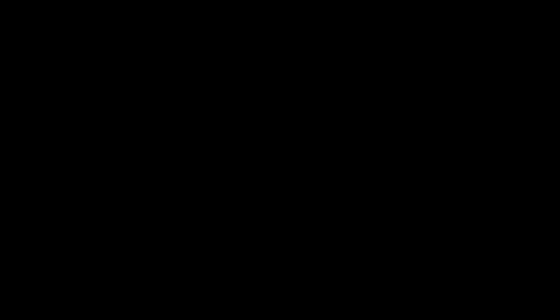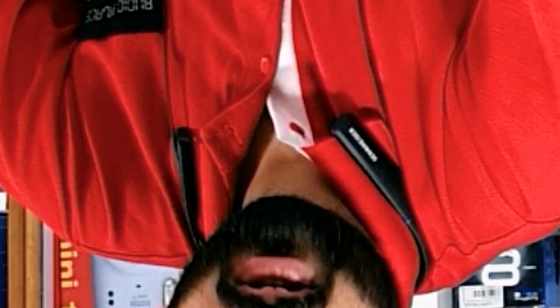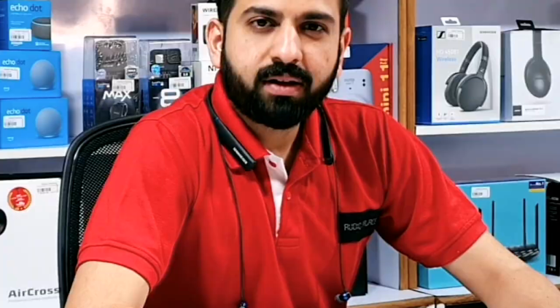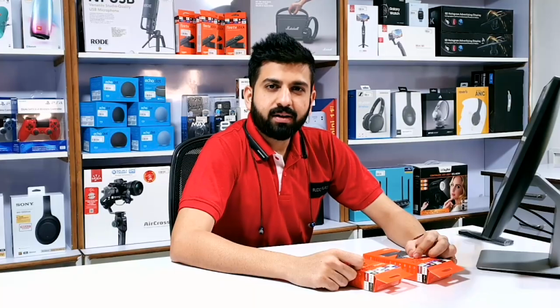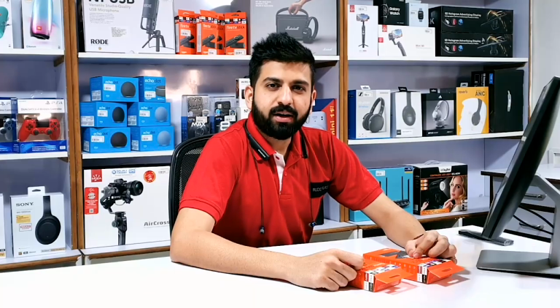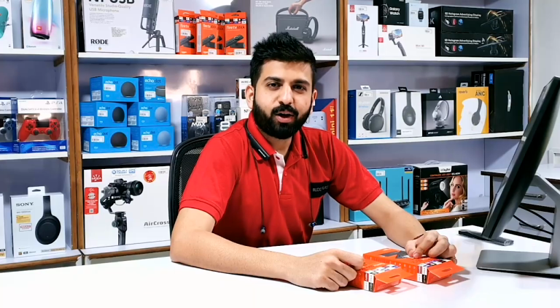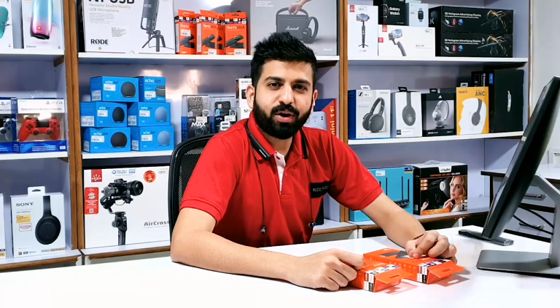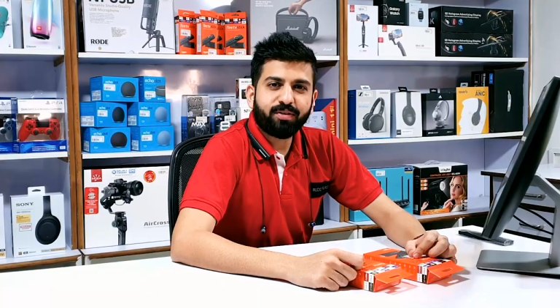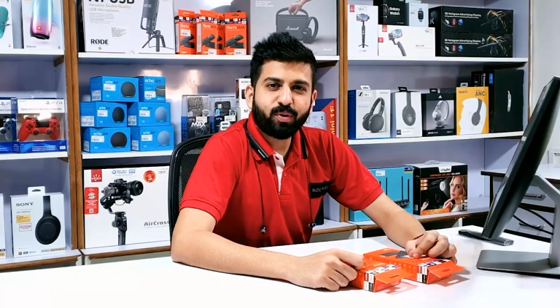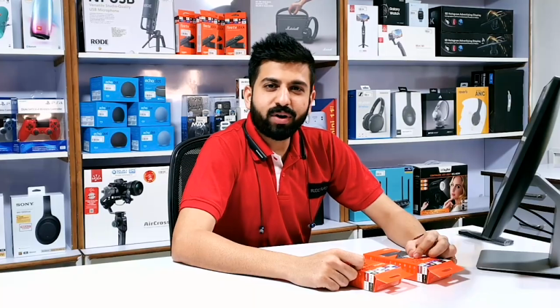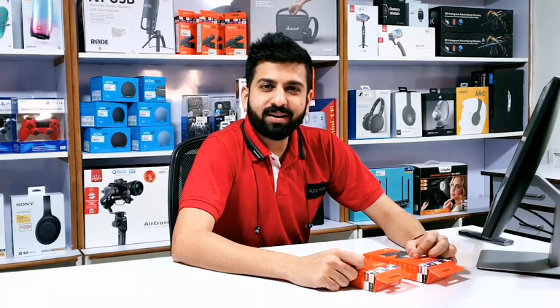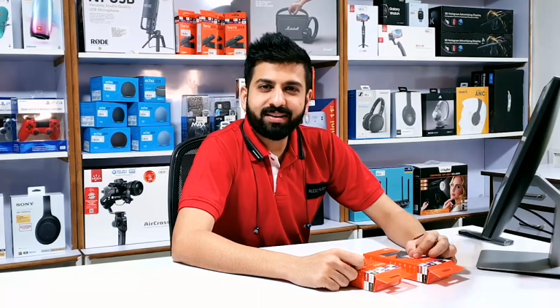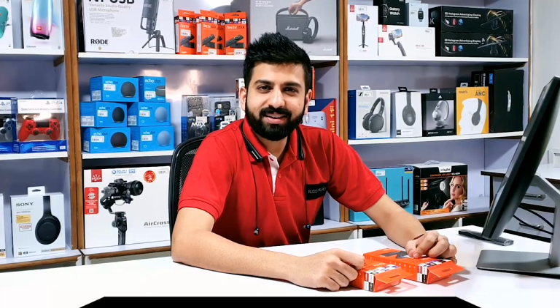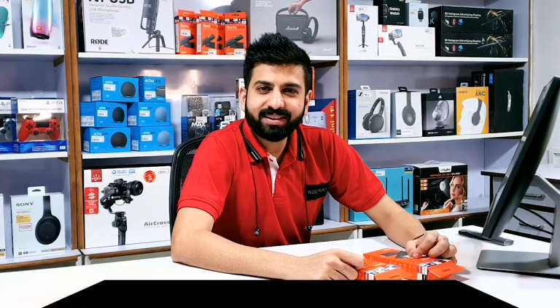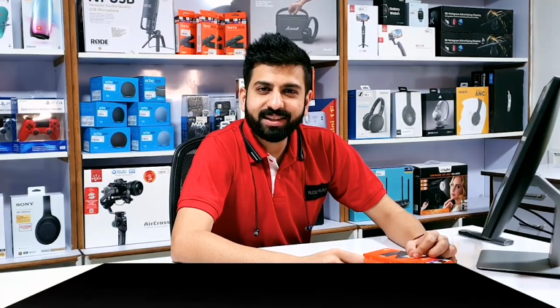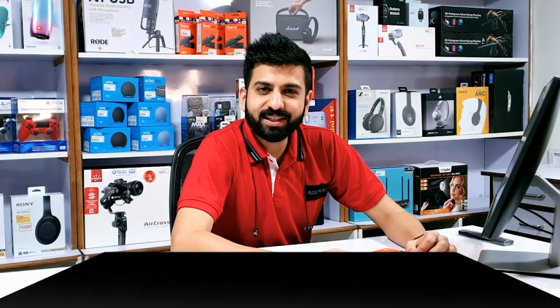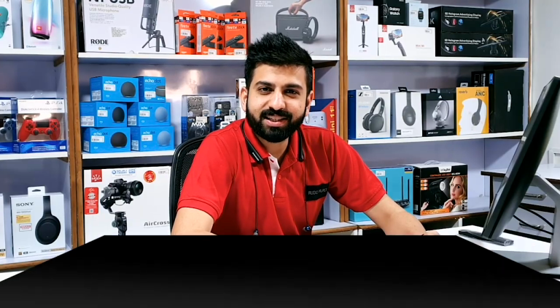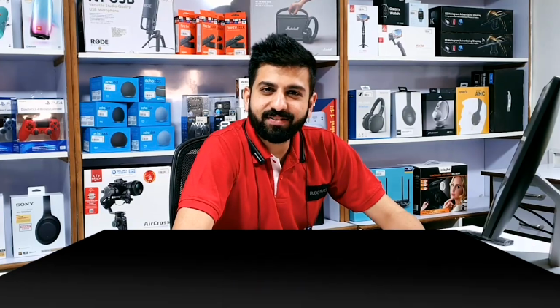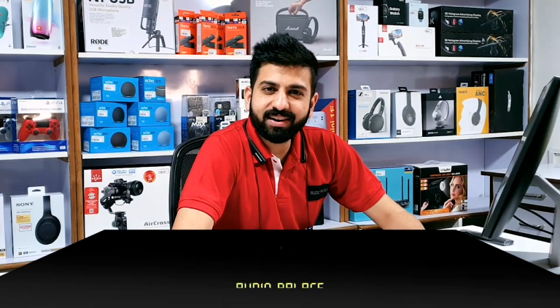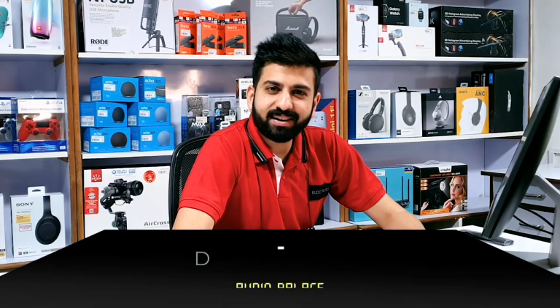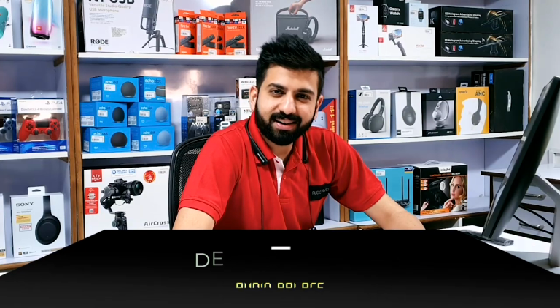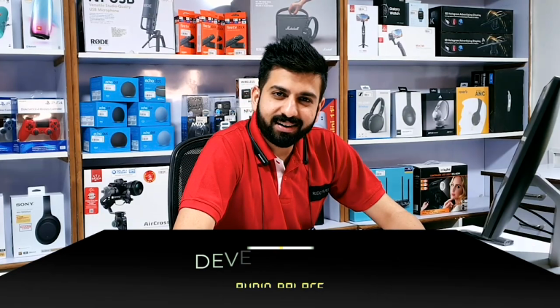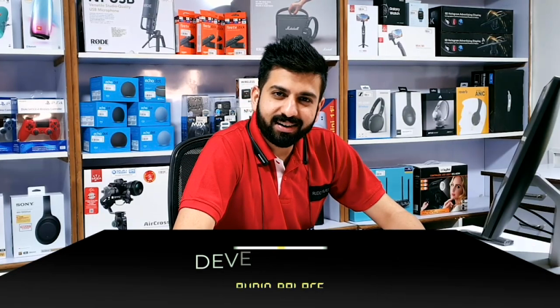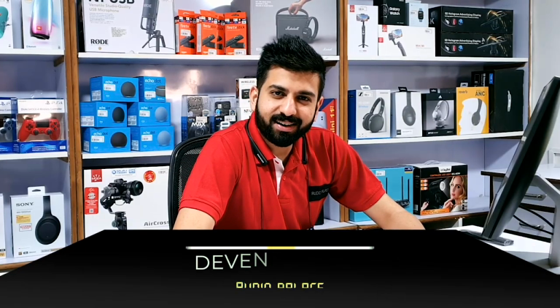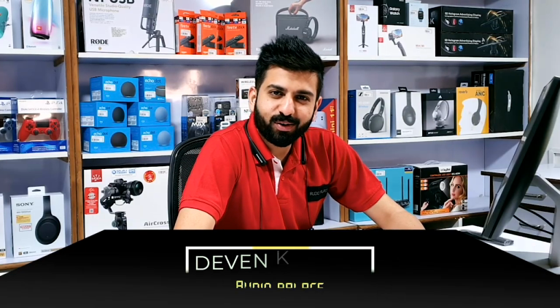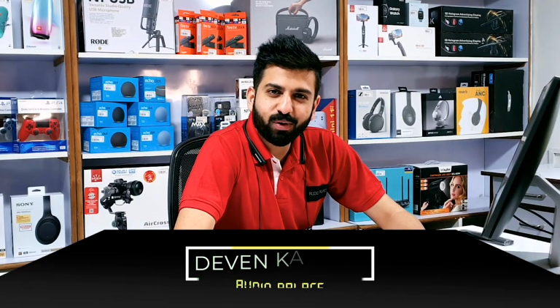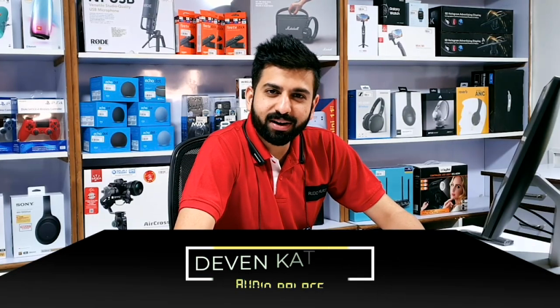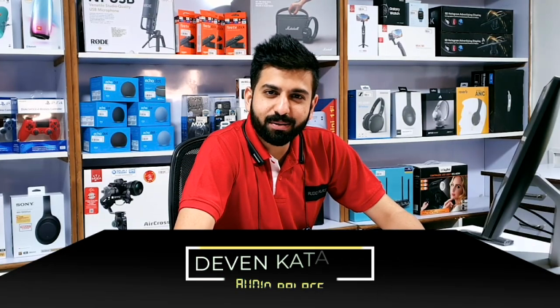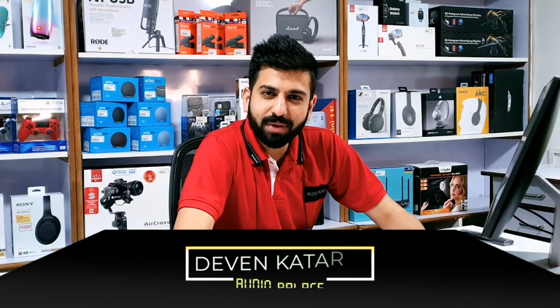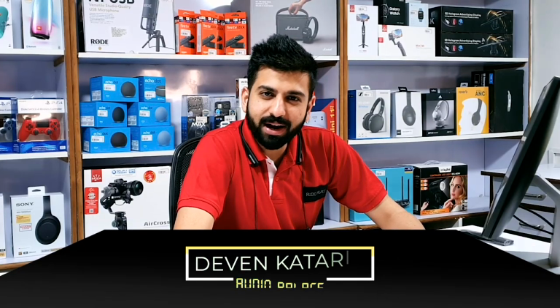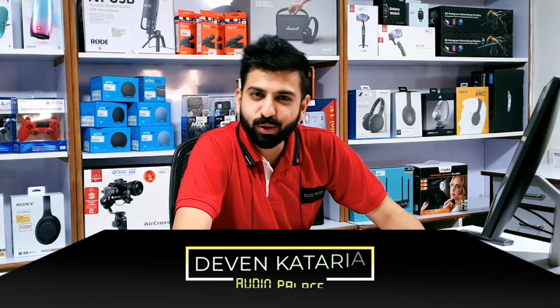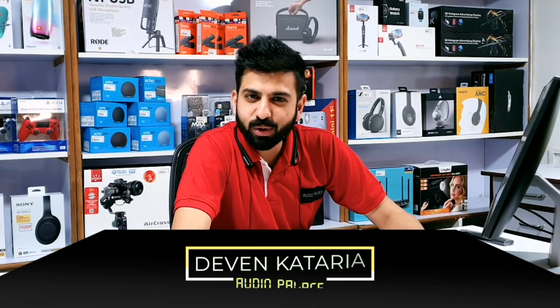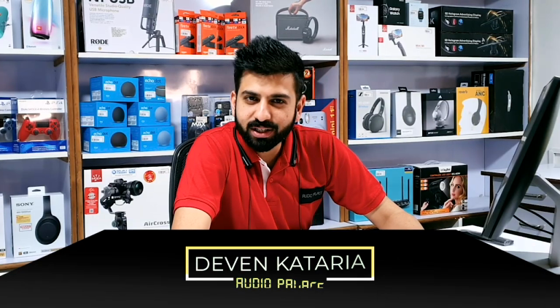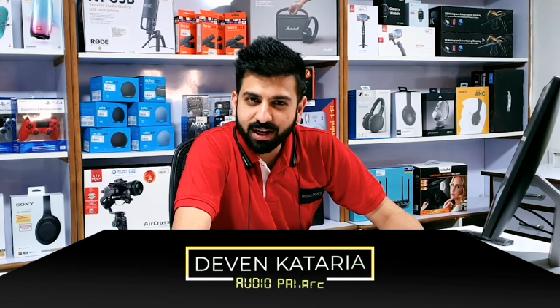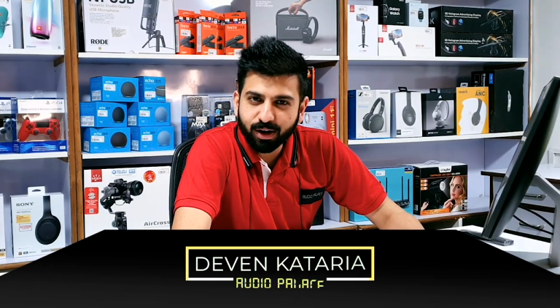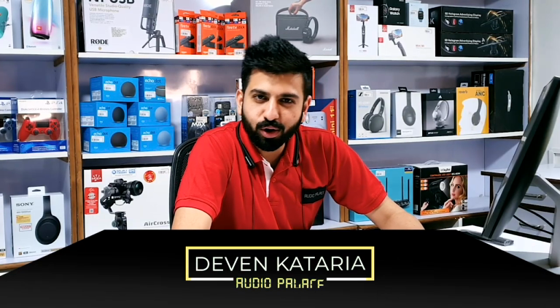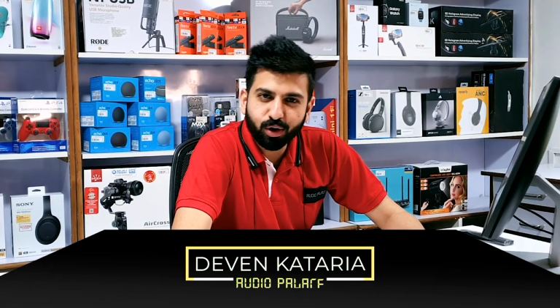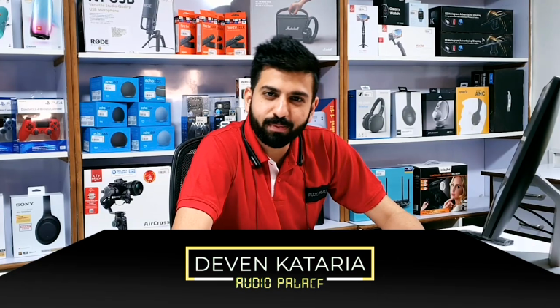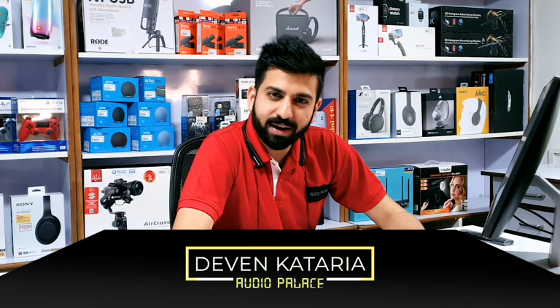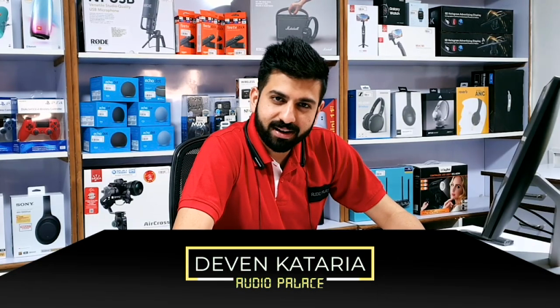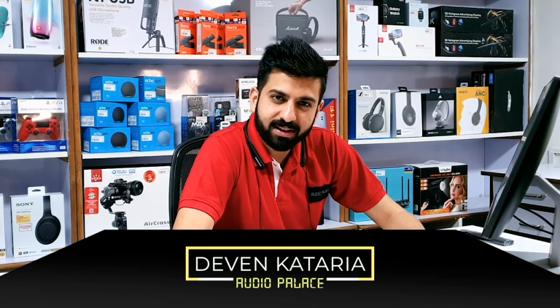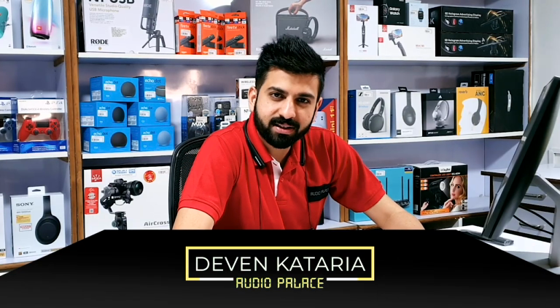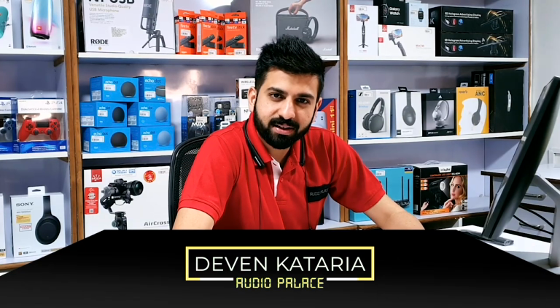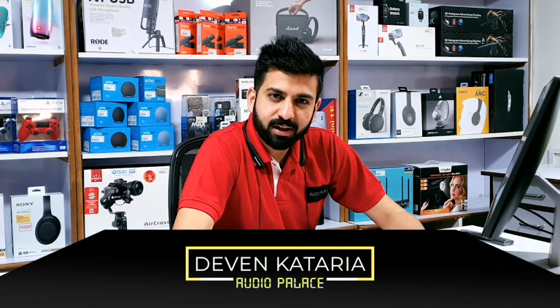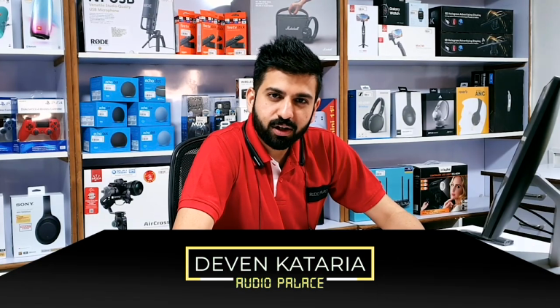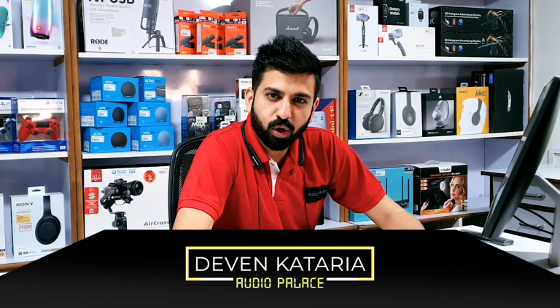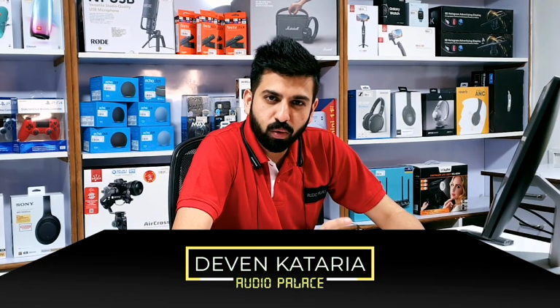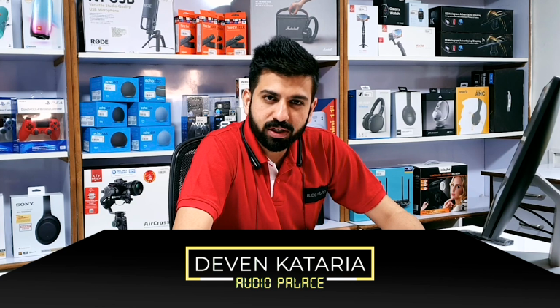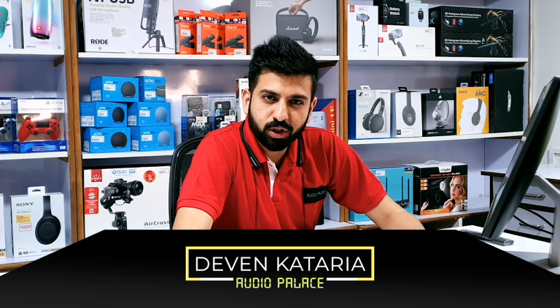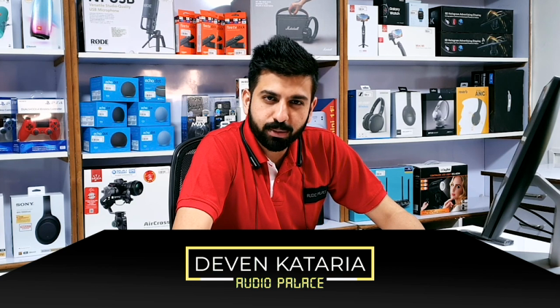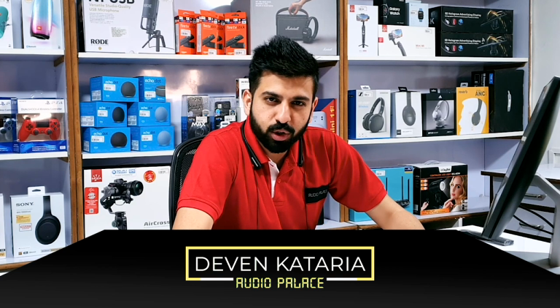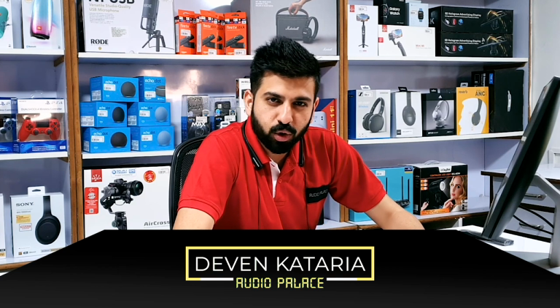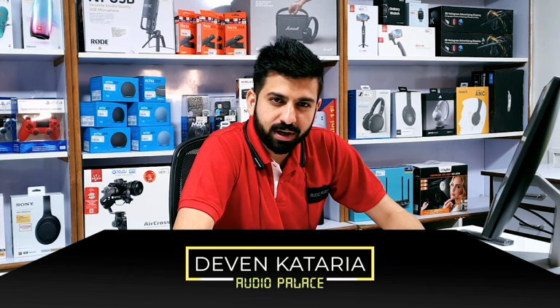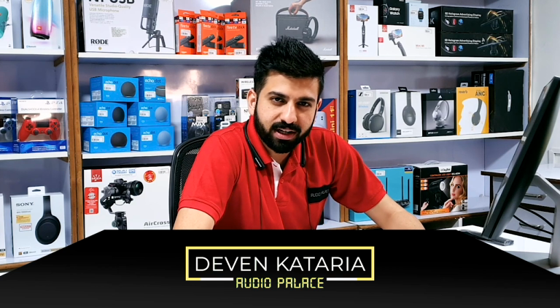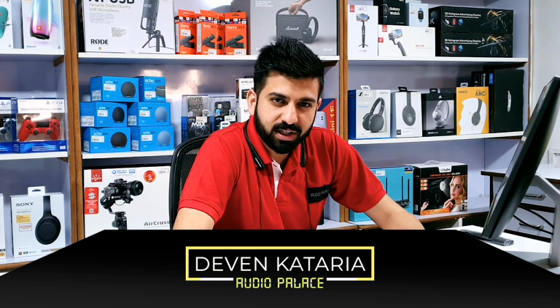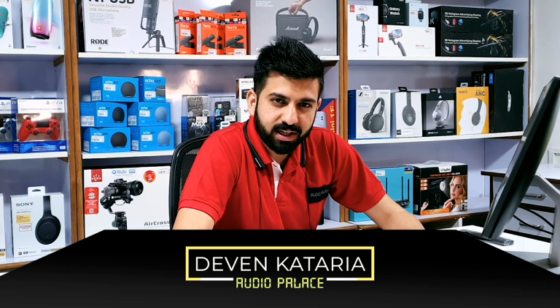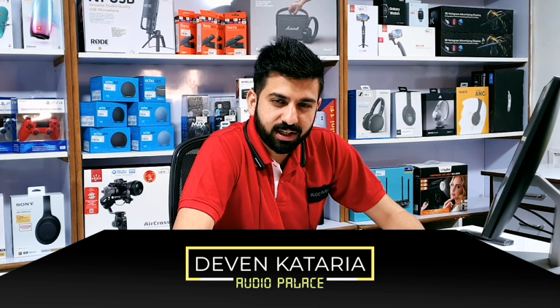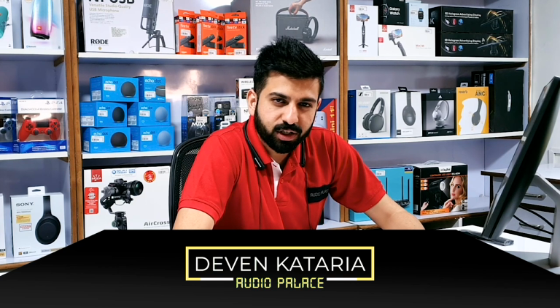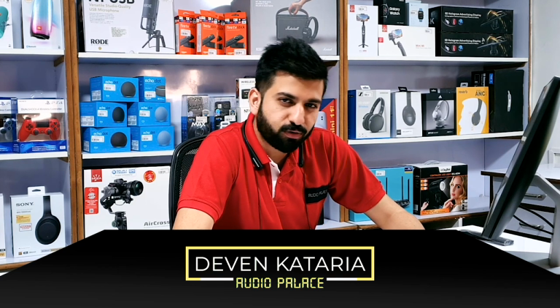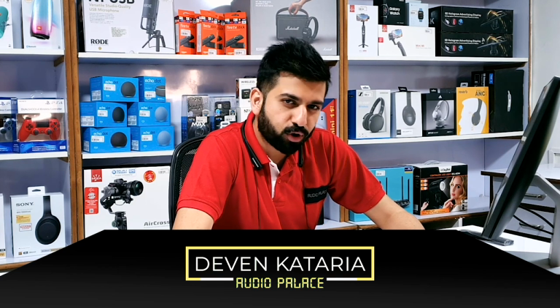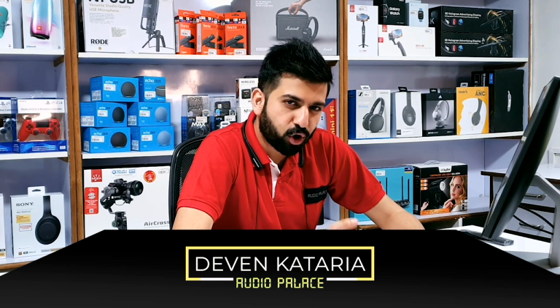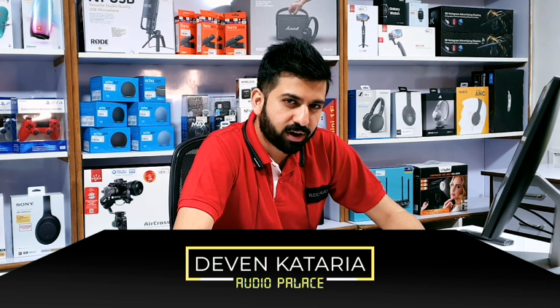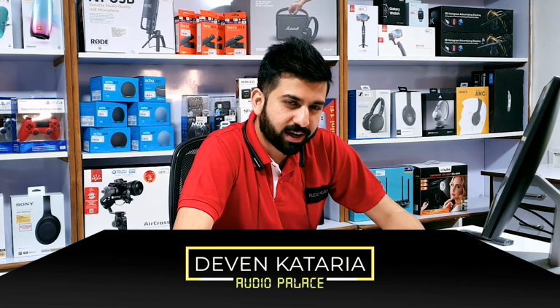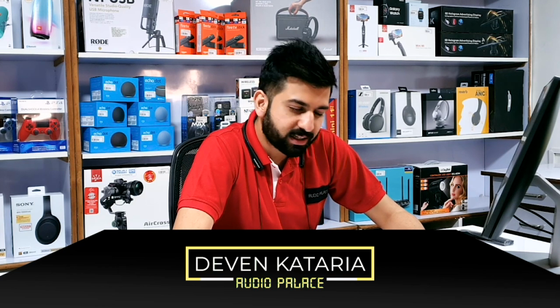Hello everyone, this is Devan Kataria, welcome back to our channel Audio Palace, your one stop store and destination for all your gadgets.